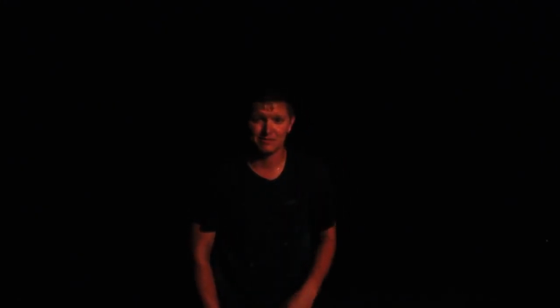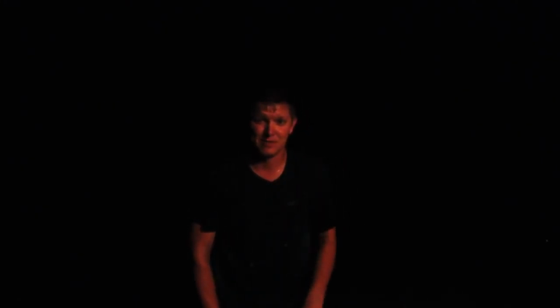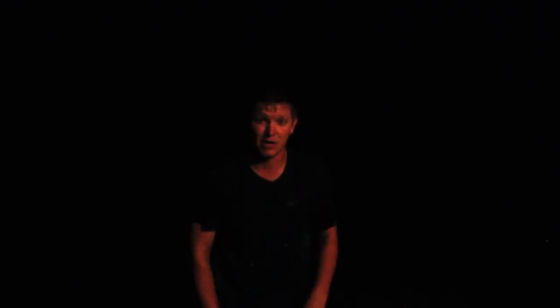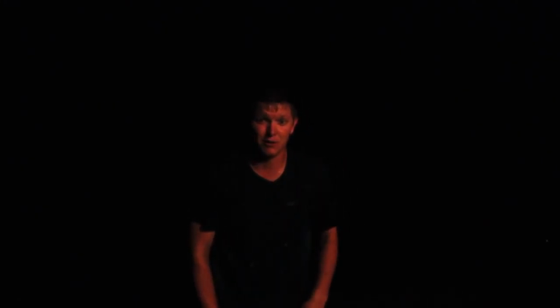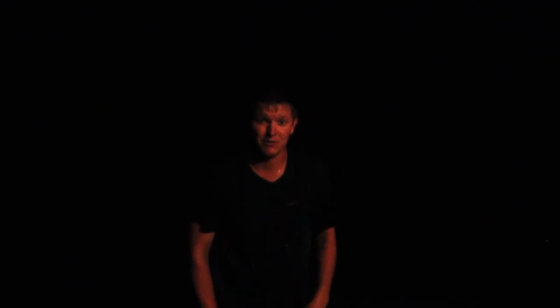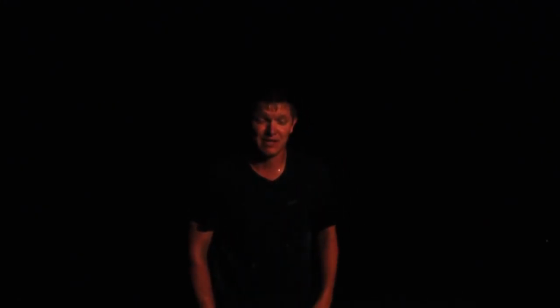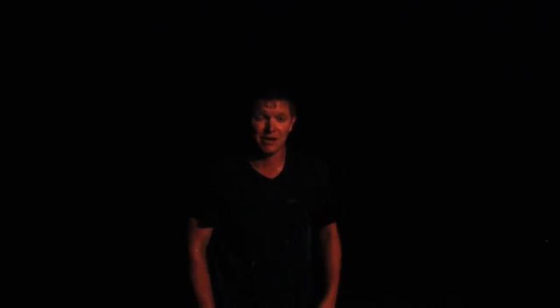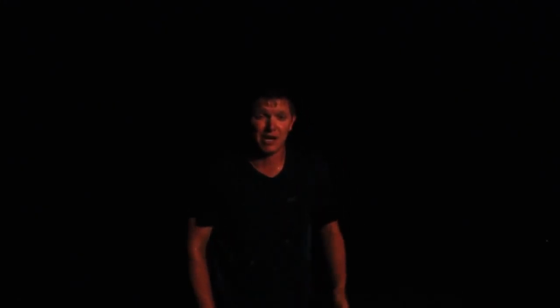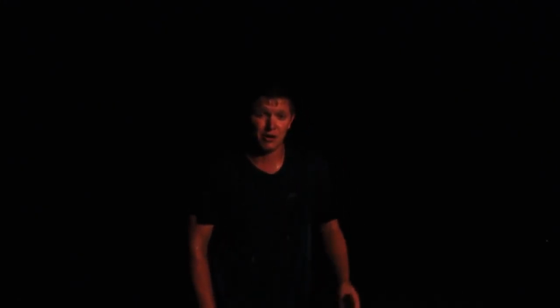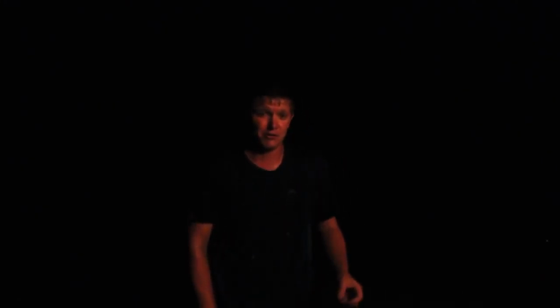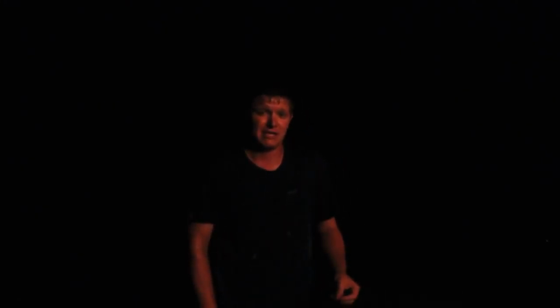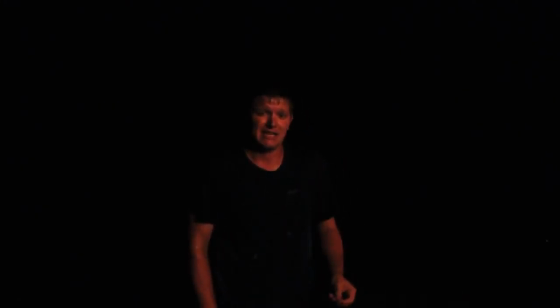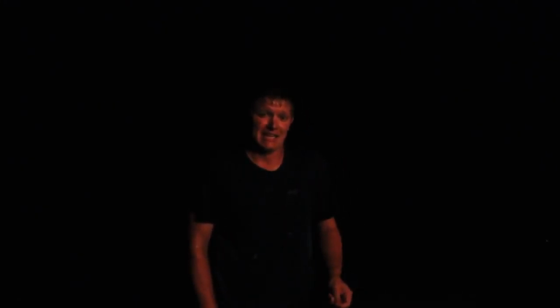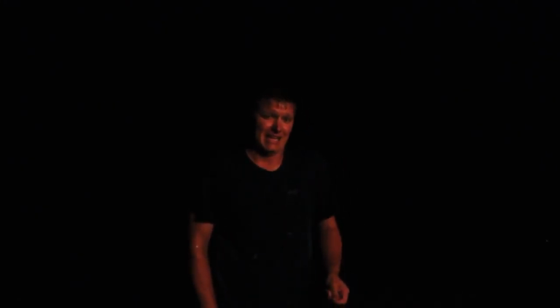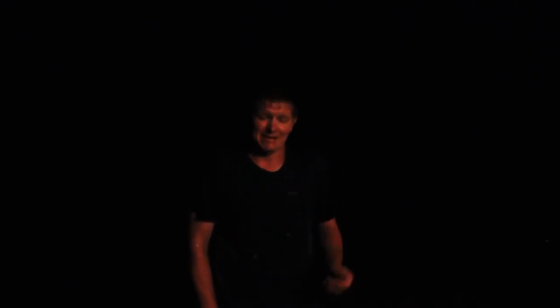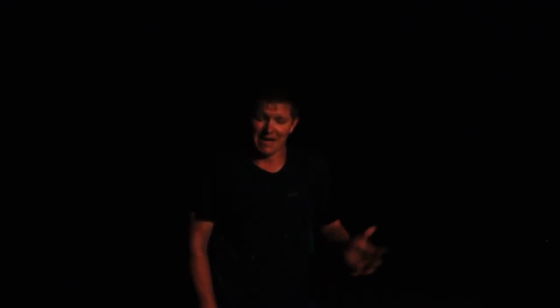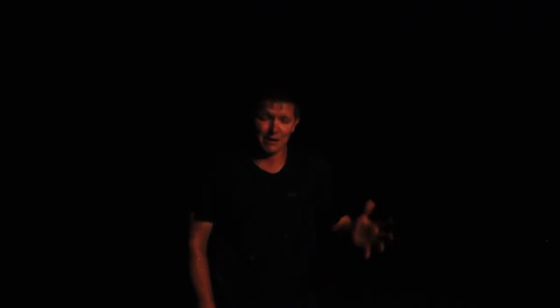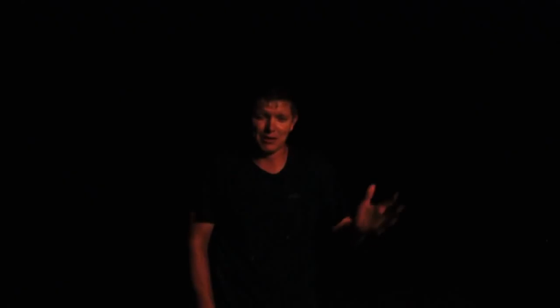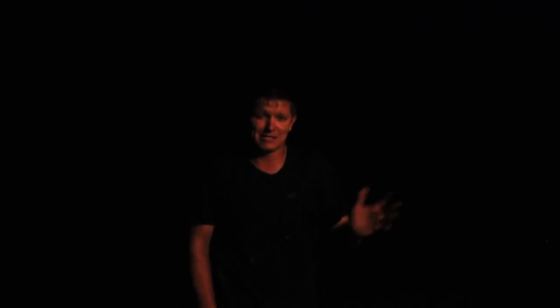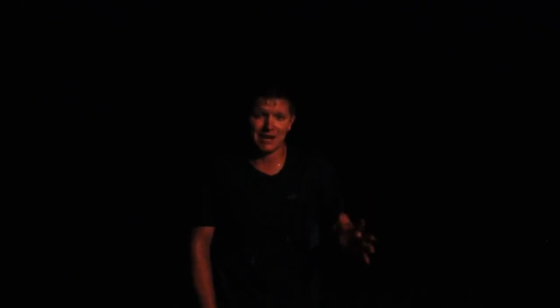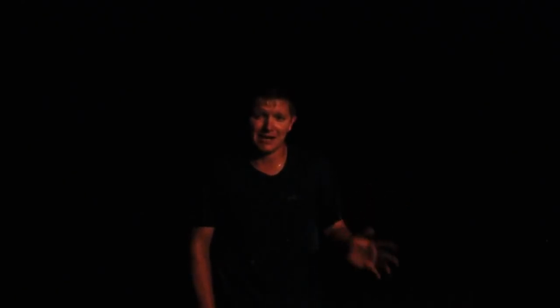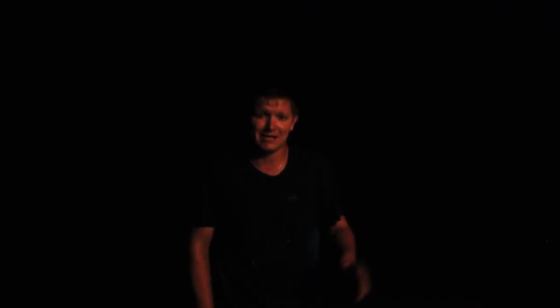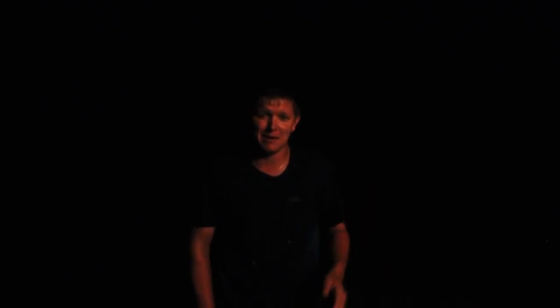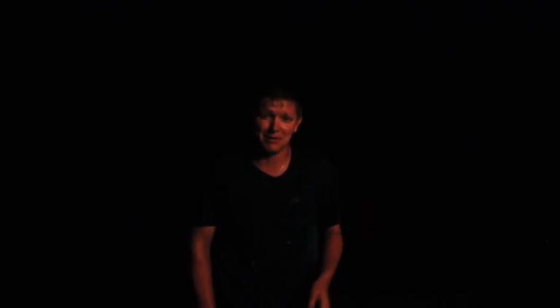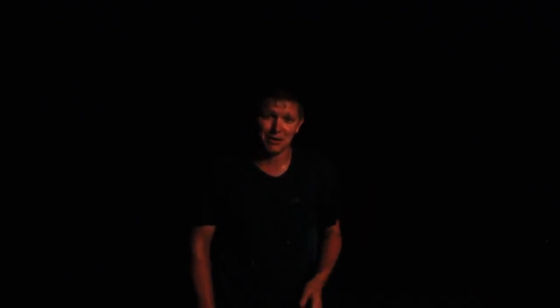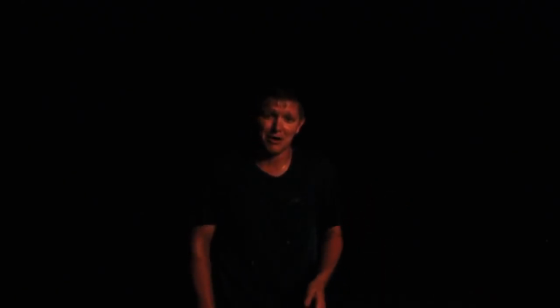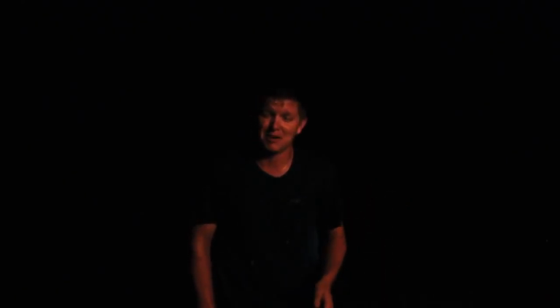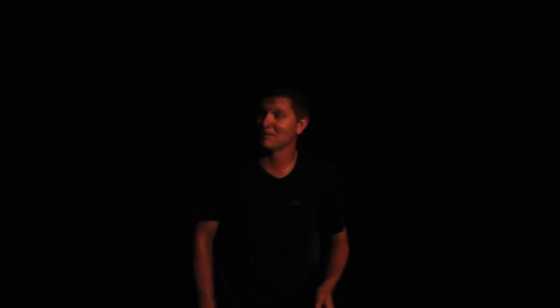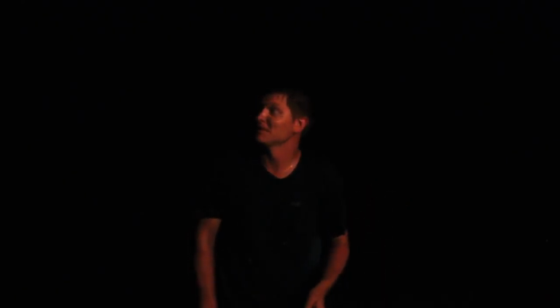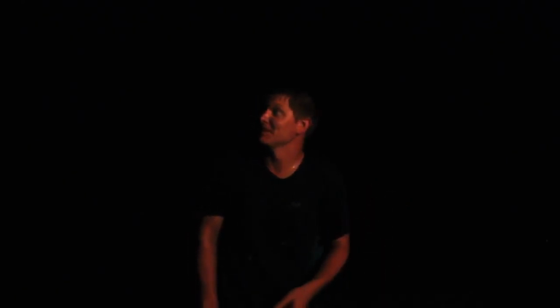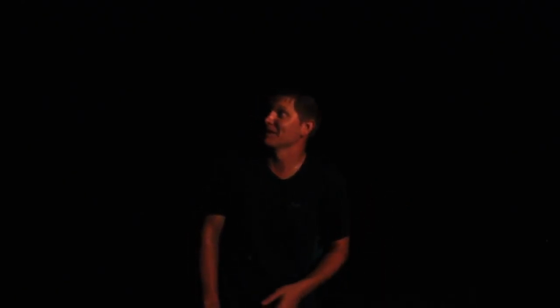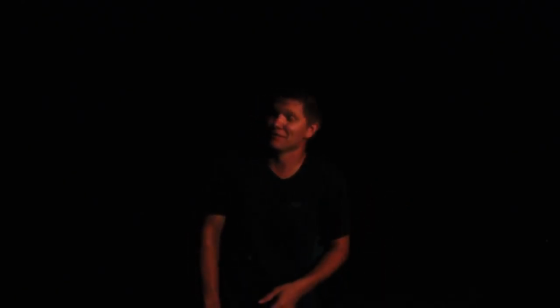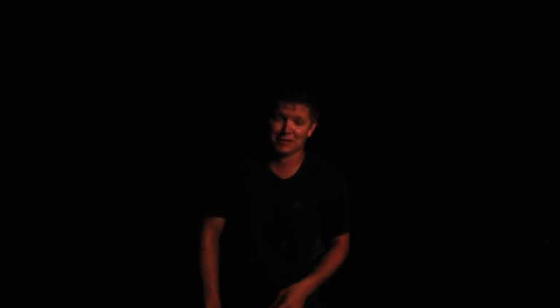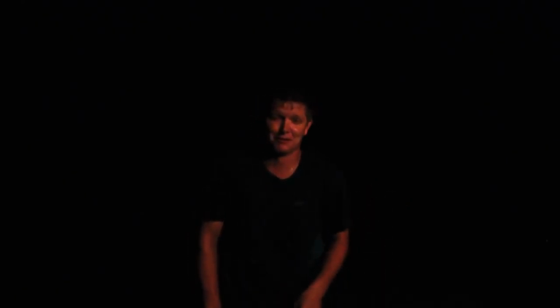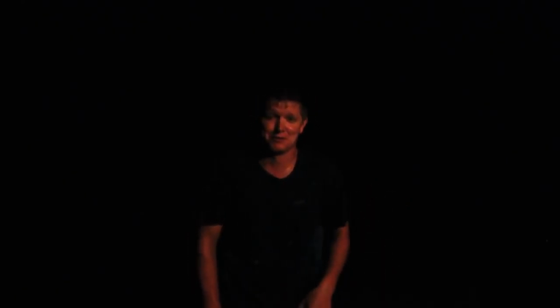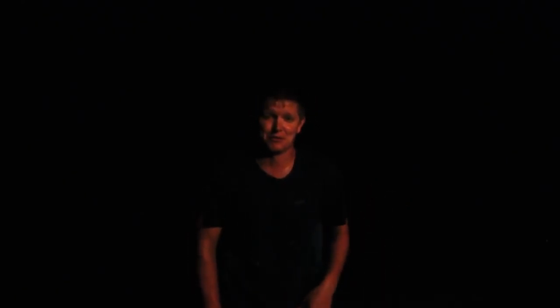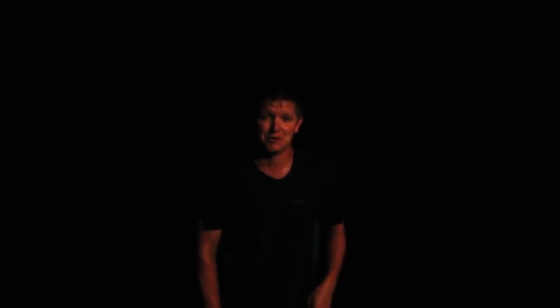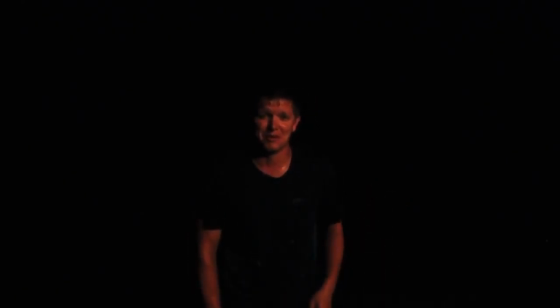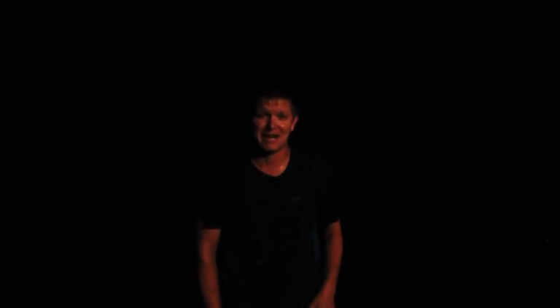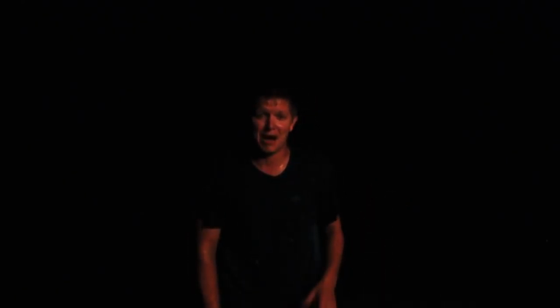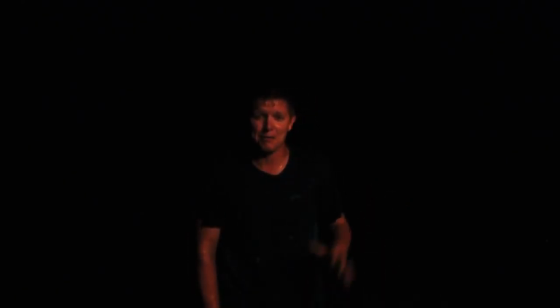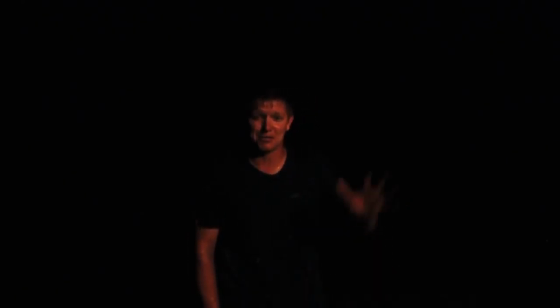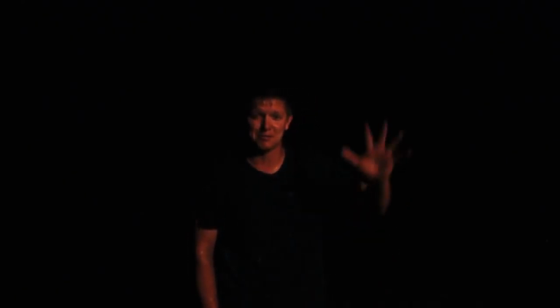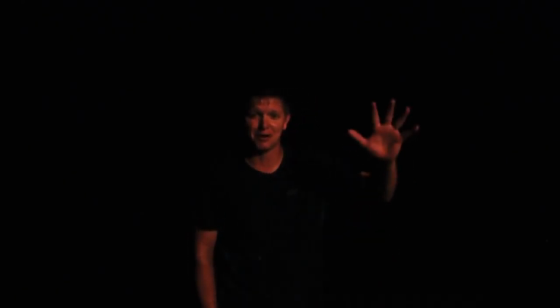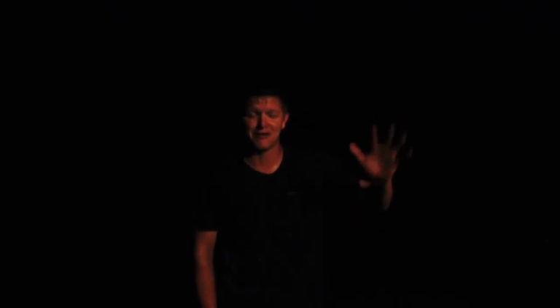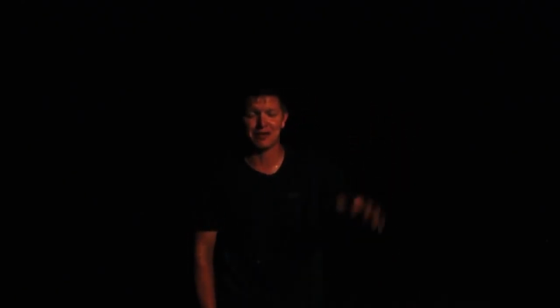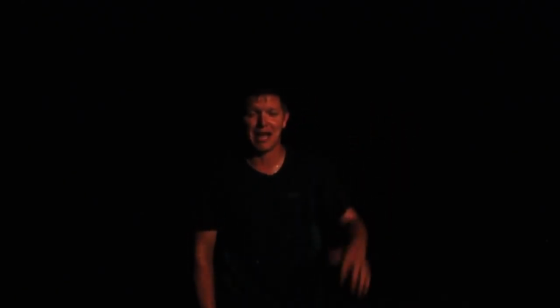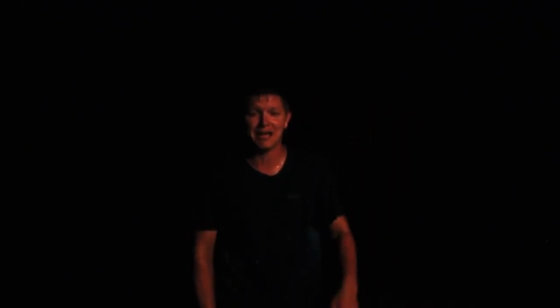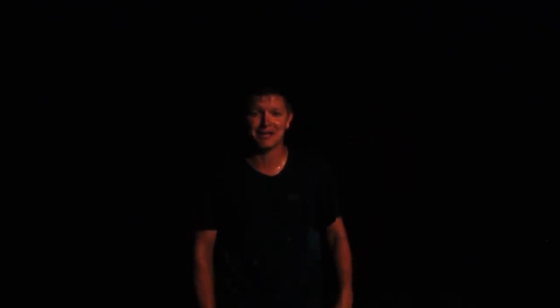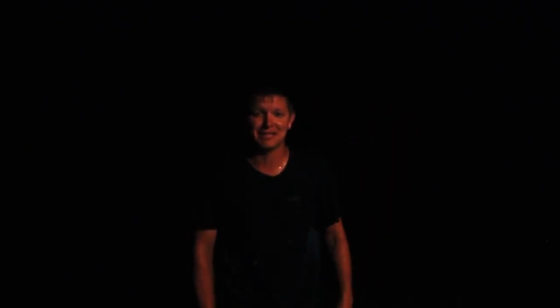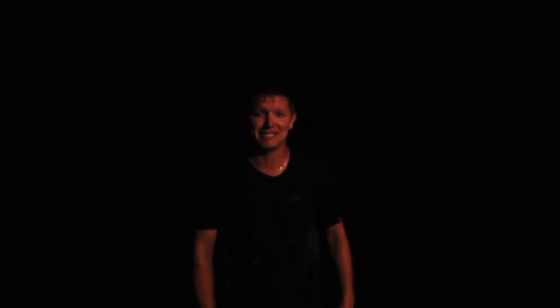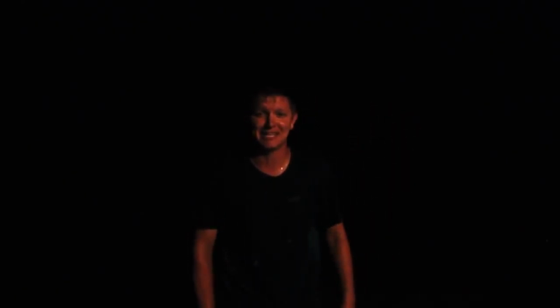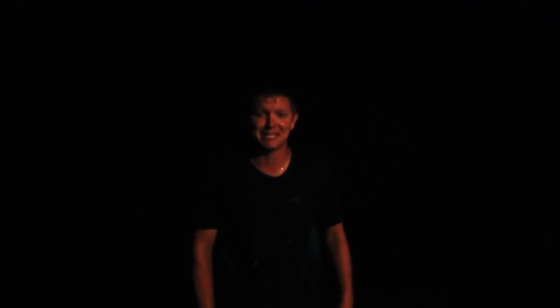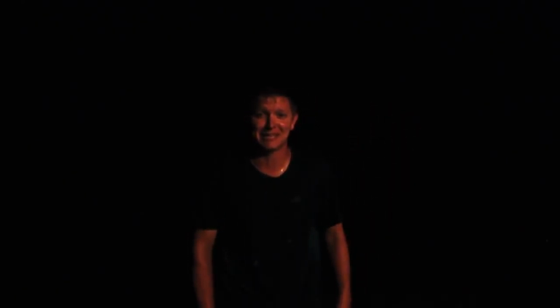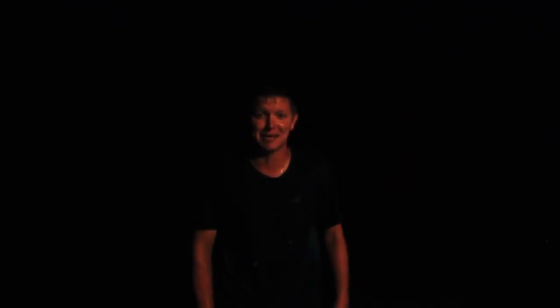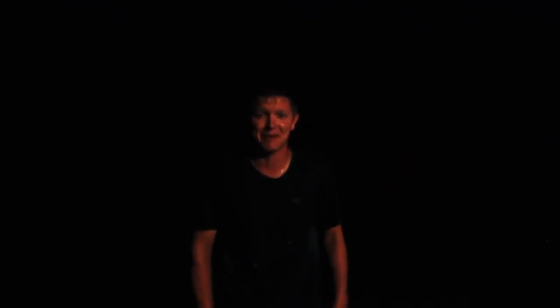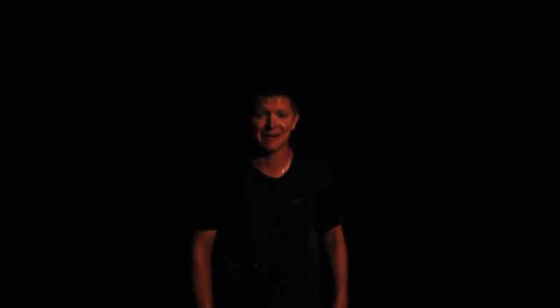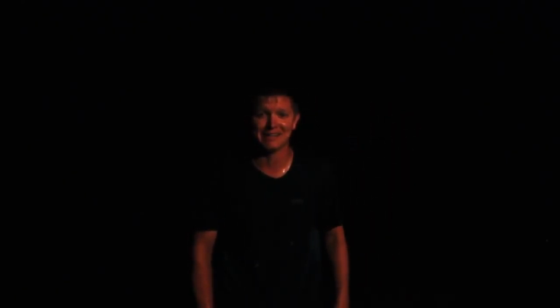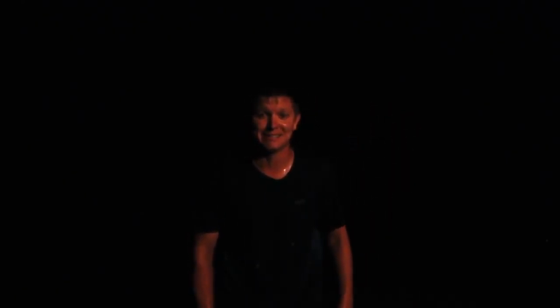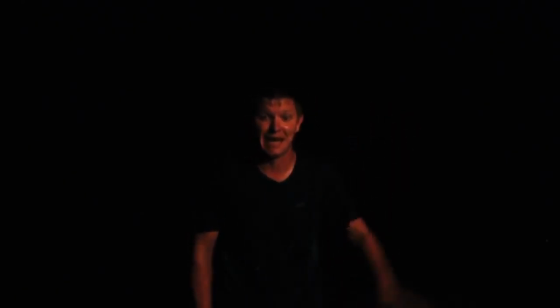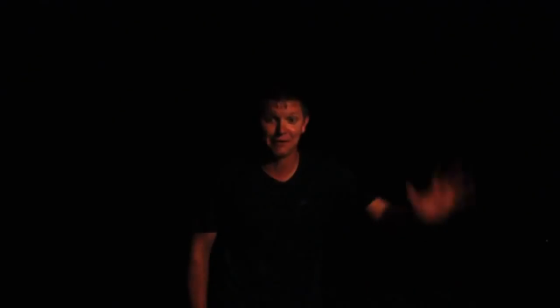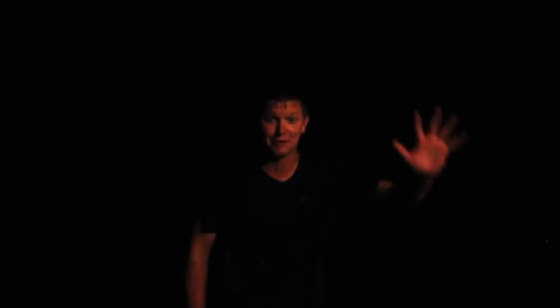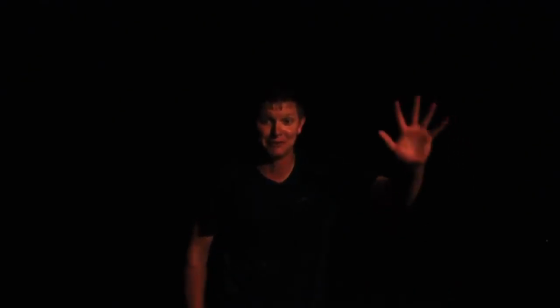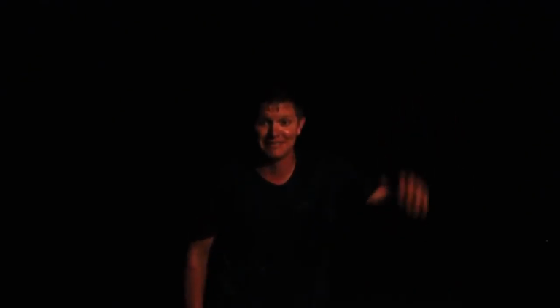So there you go. I know that's not in depth at all, but I'm in the middle of a thunderstorm. I hope you're smarter every day and you at least get to think about it. Have a good one.